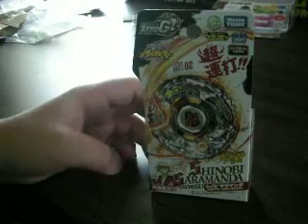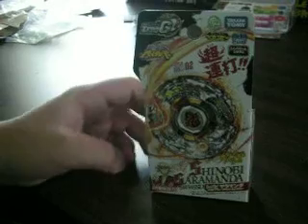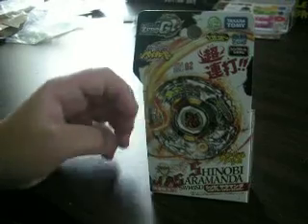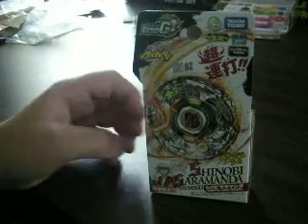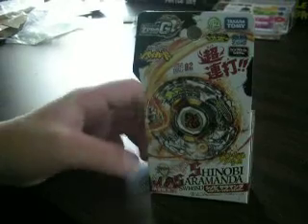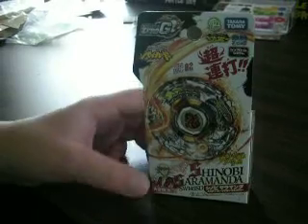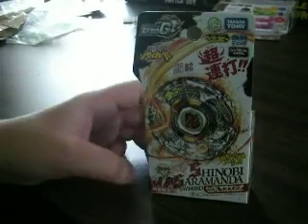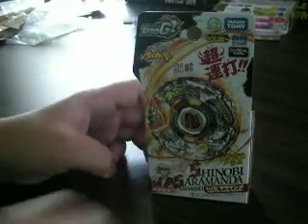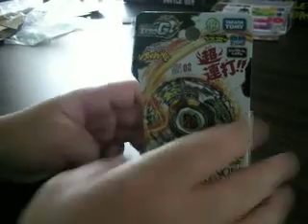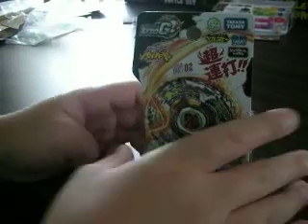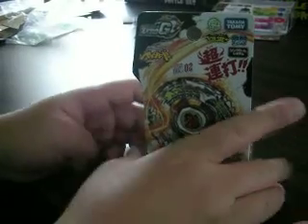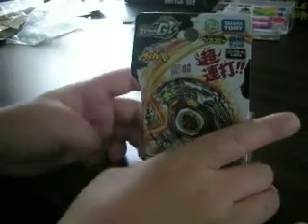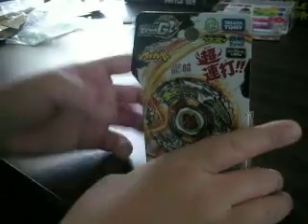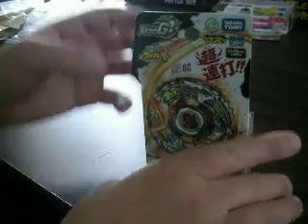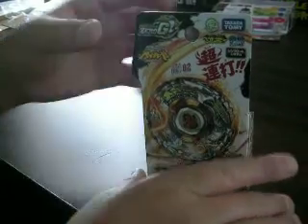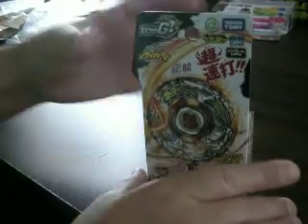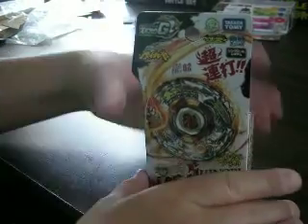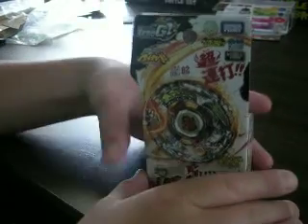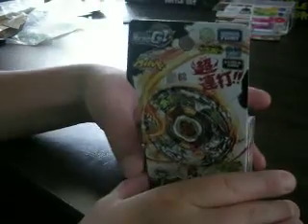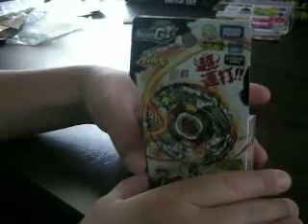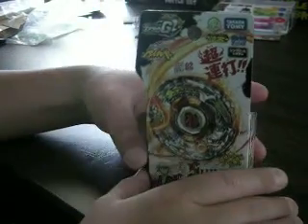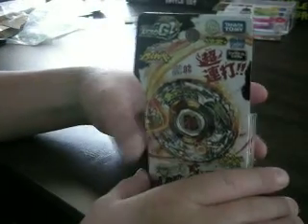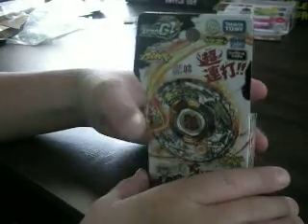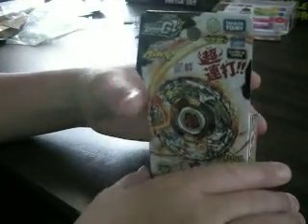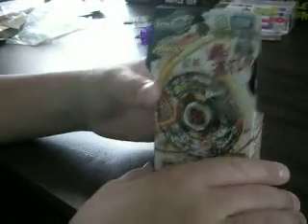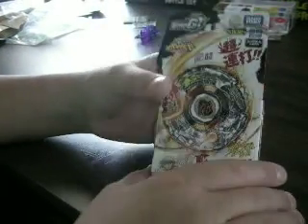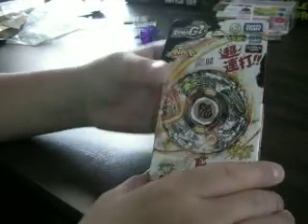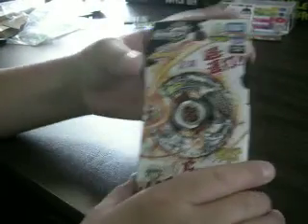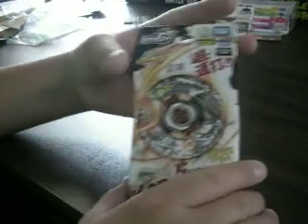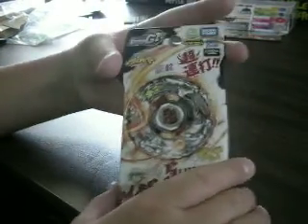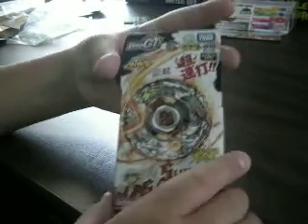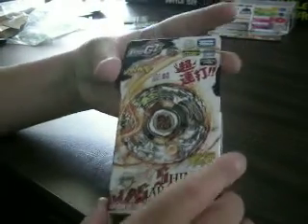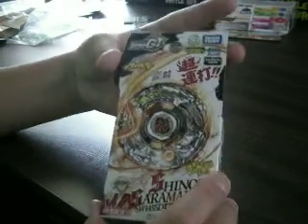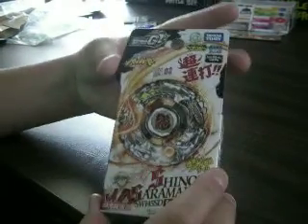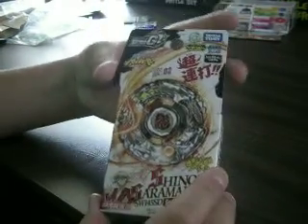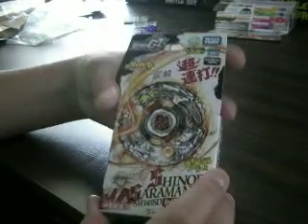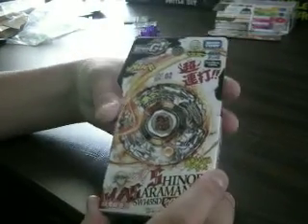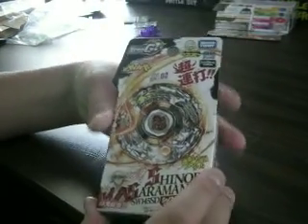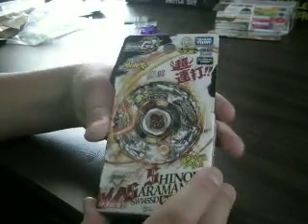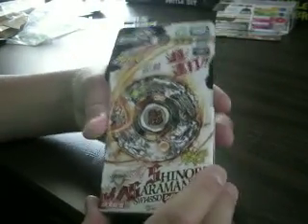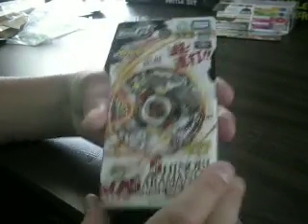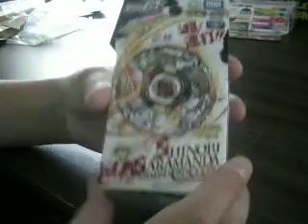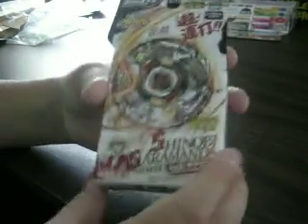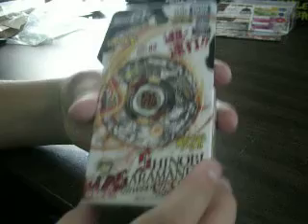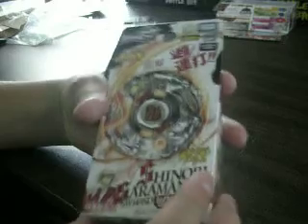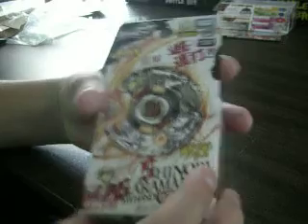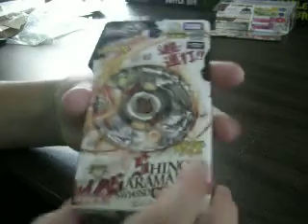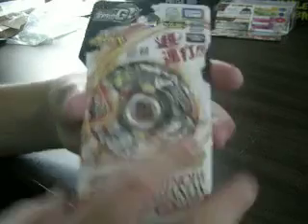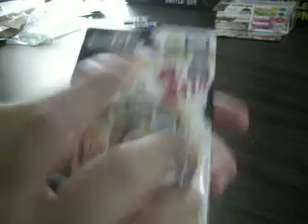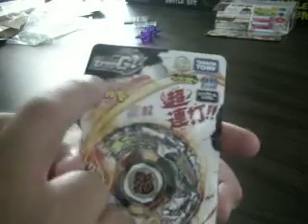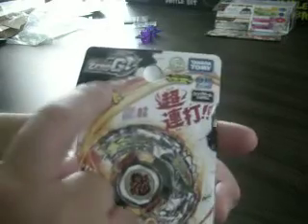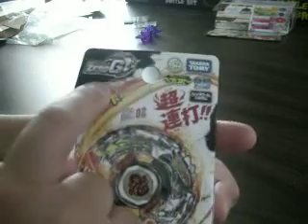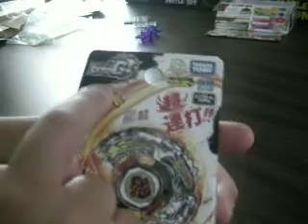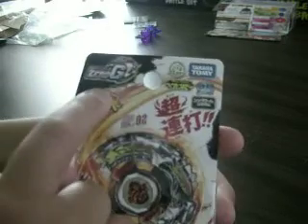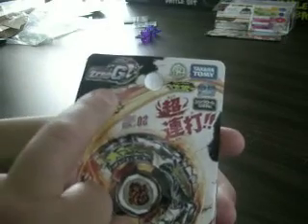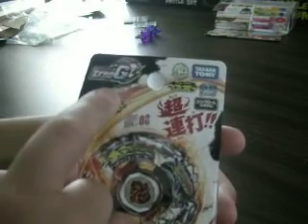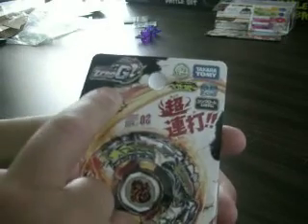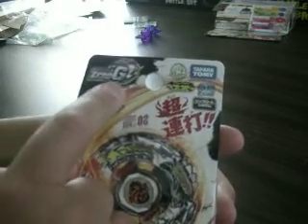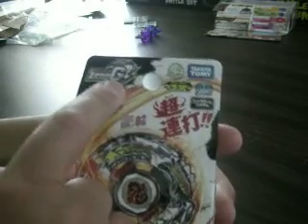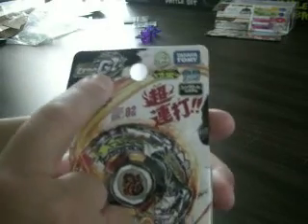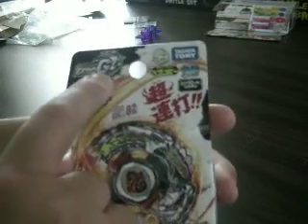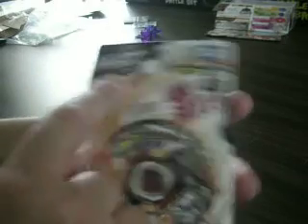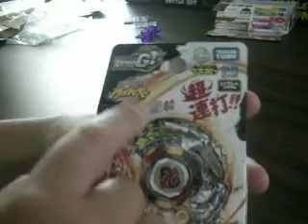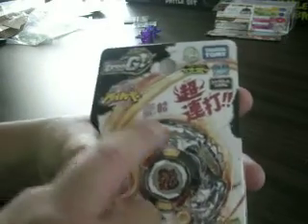Hello, YouTubers and Beyblade fans, it's just me. This is my fourth unboxing of Shinobi Saramanda, Zero-G series.